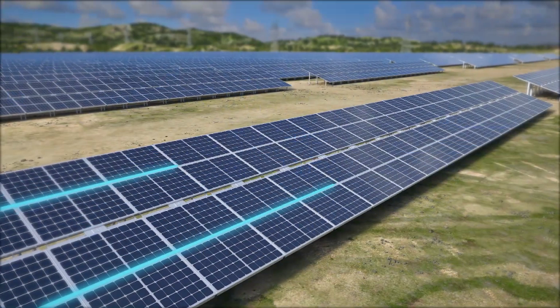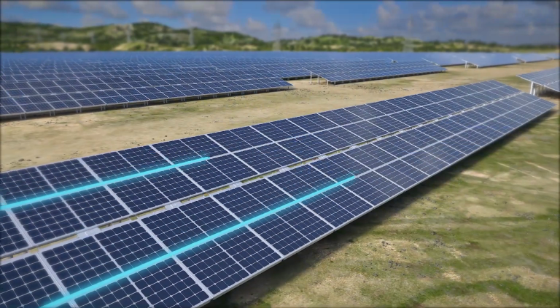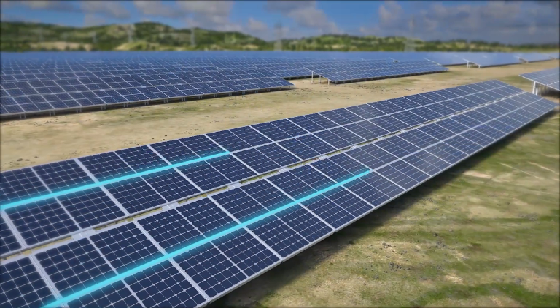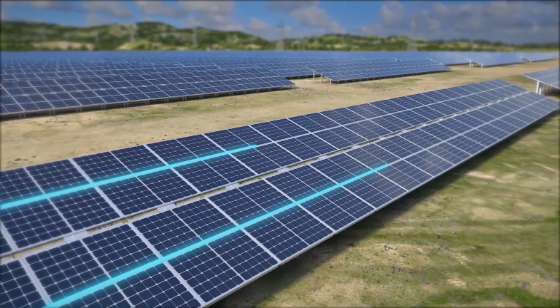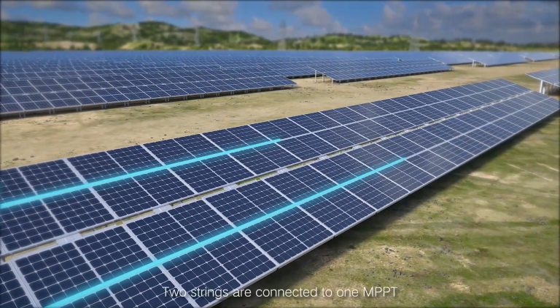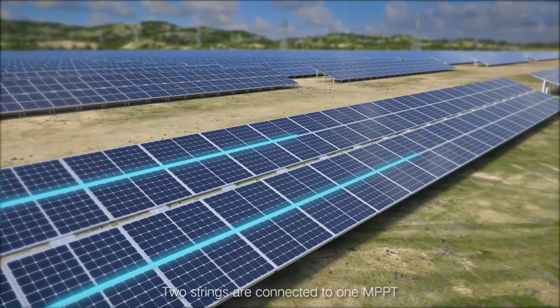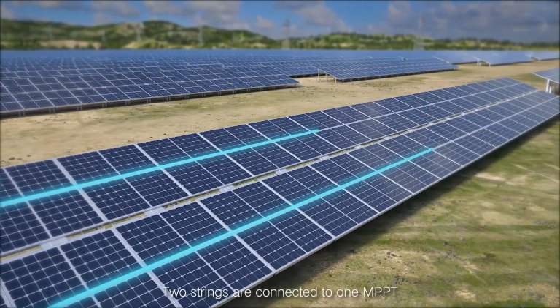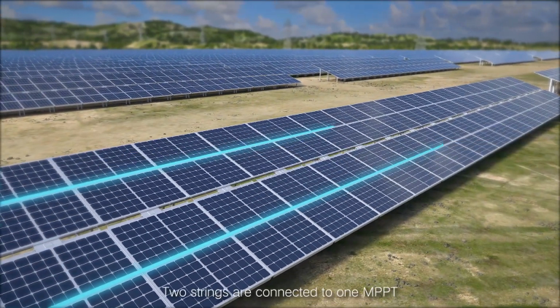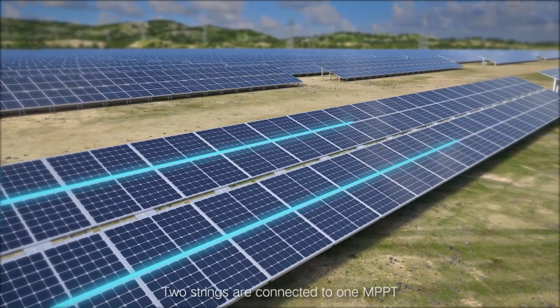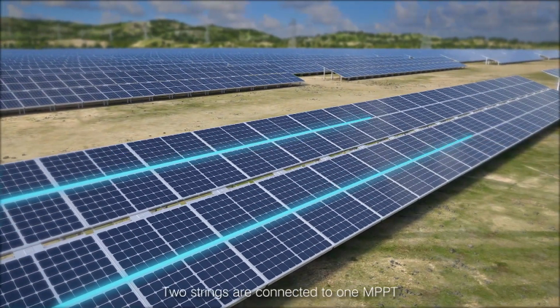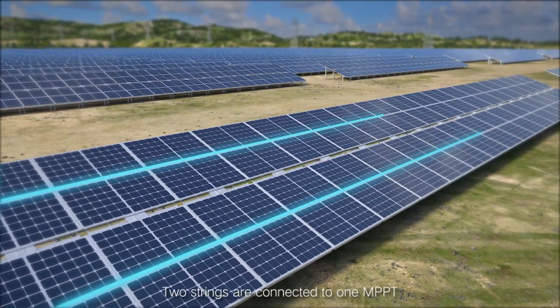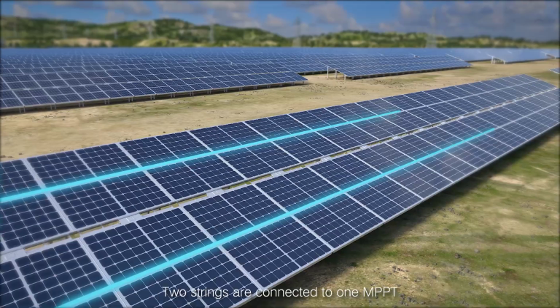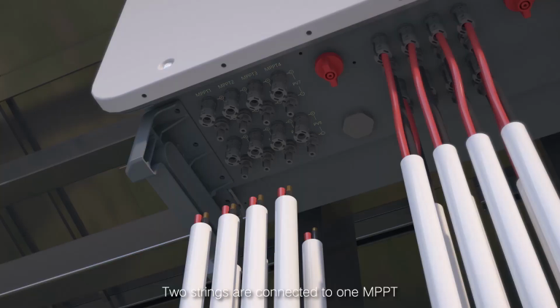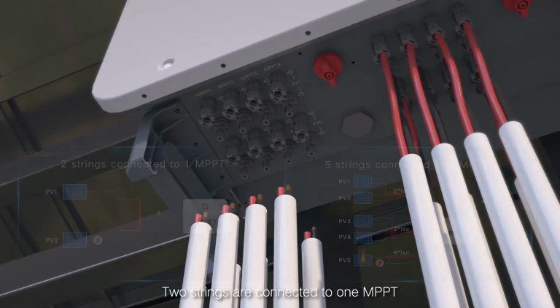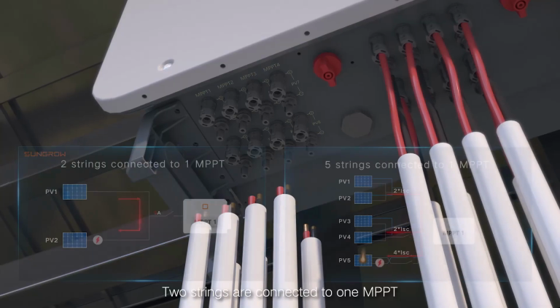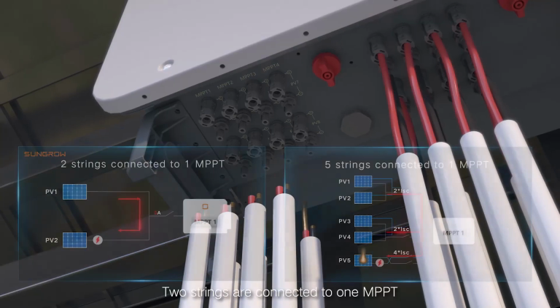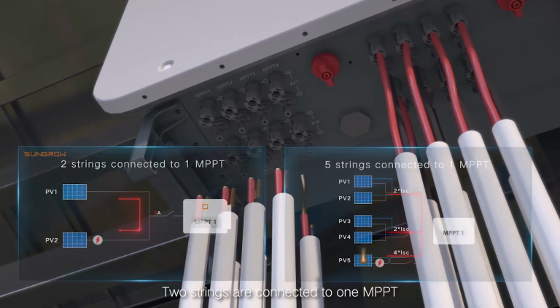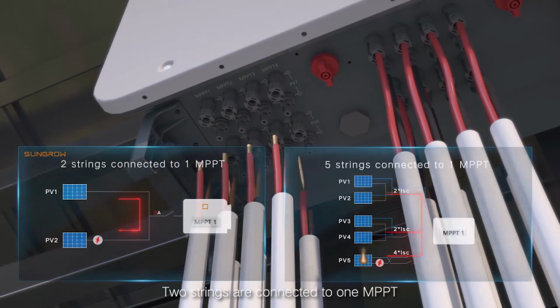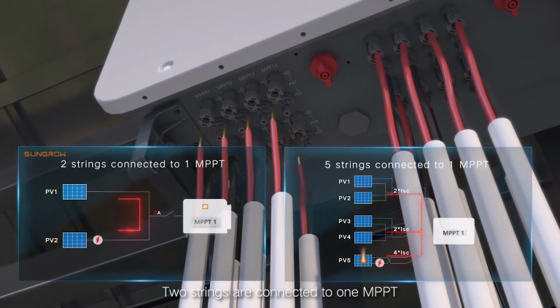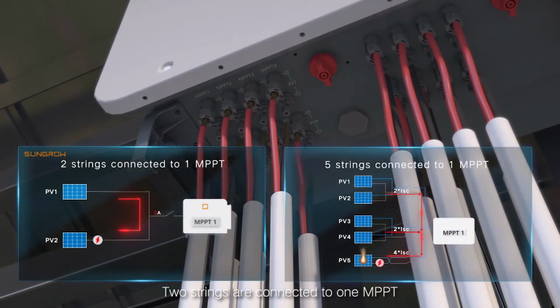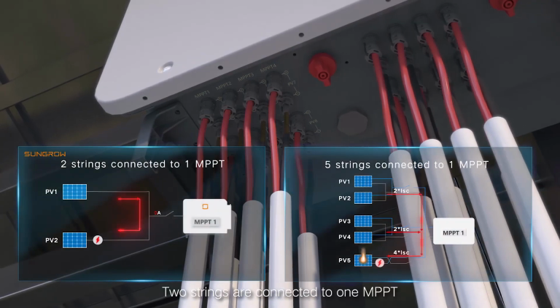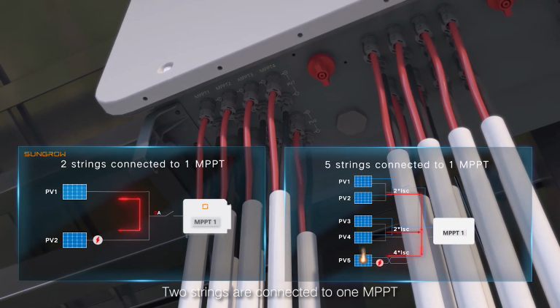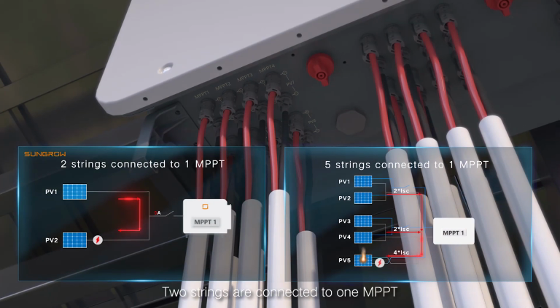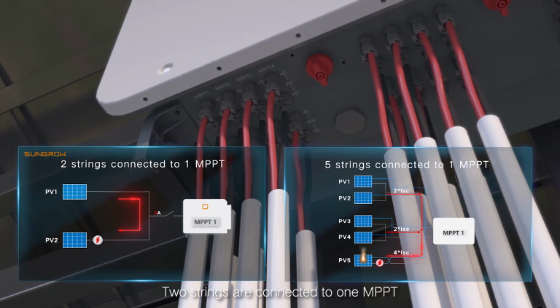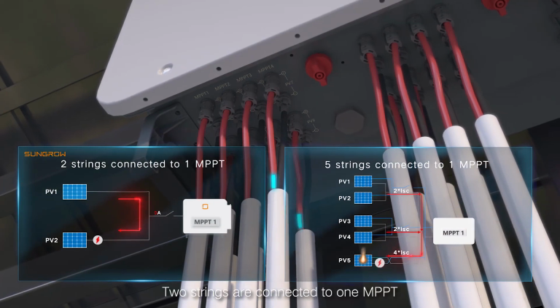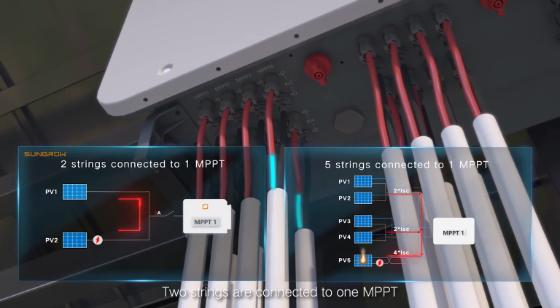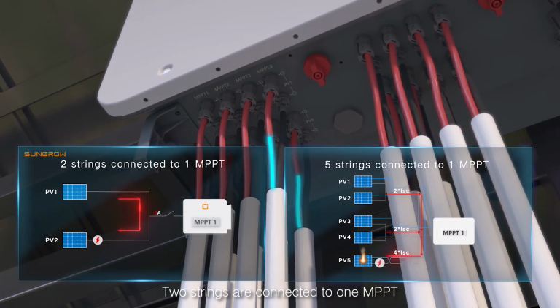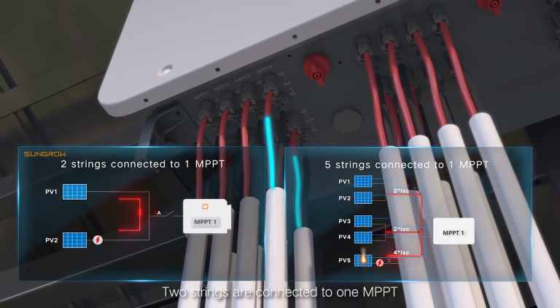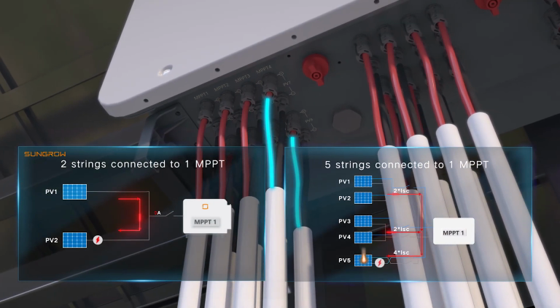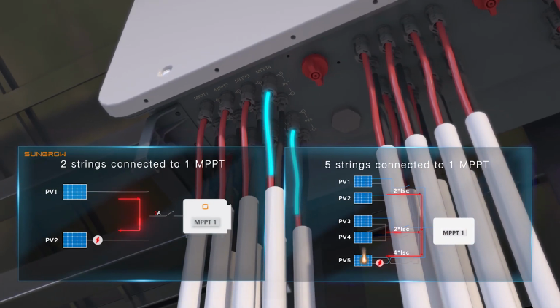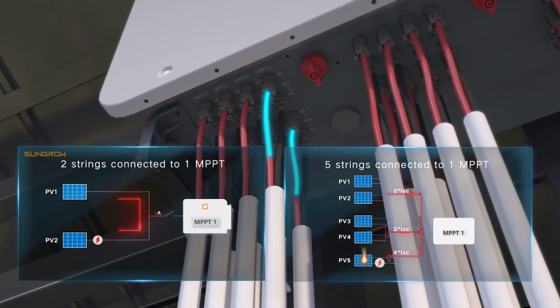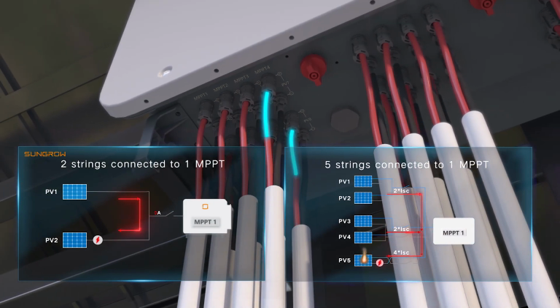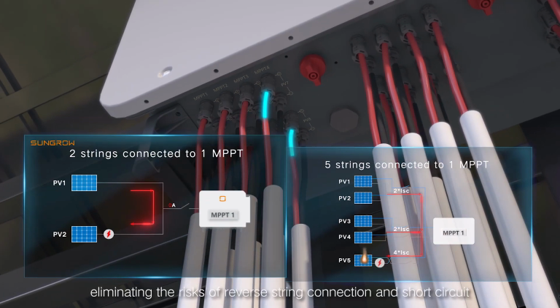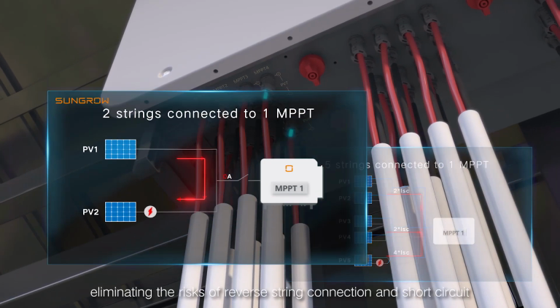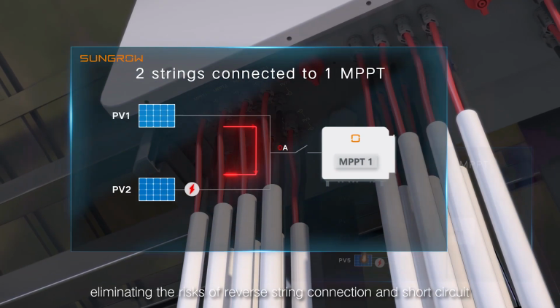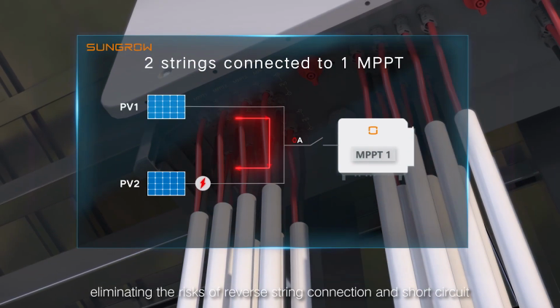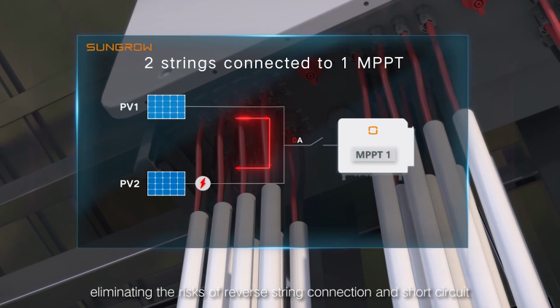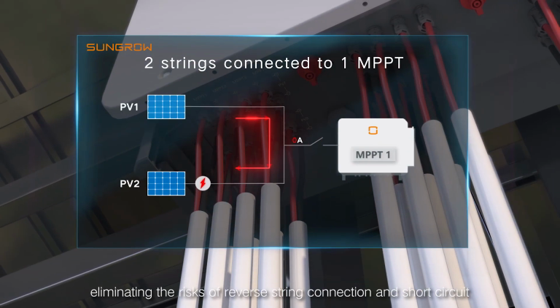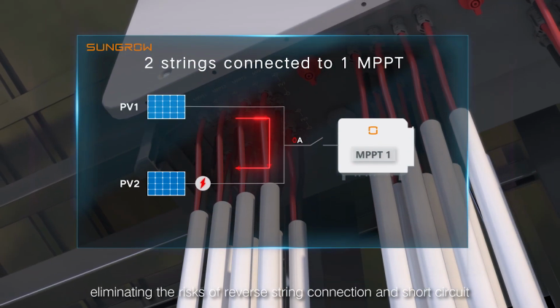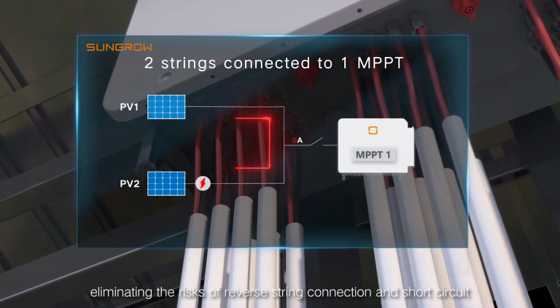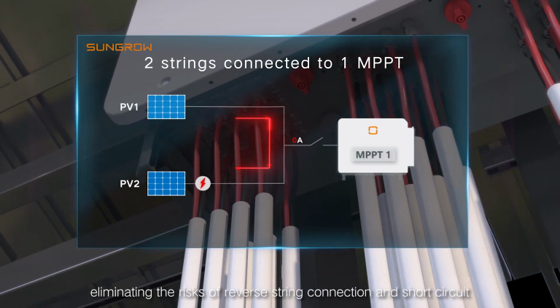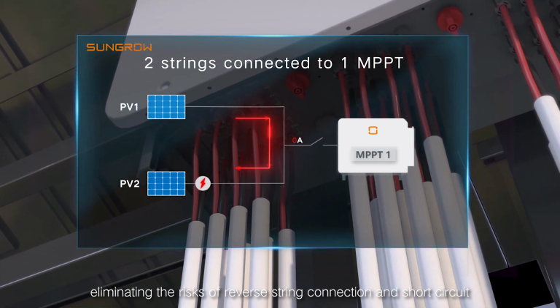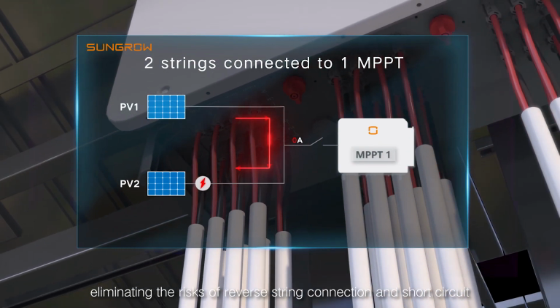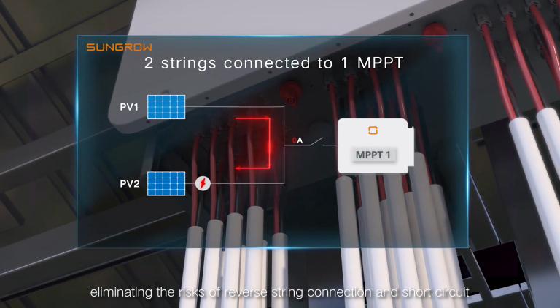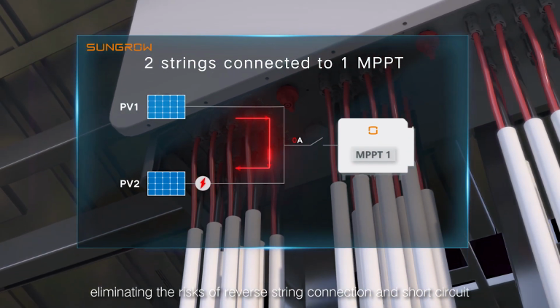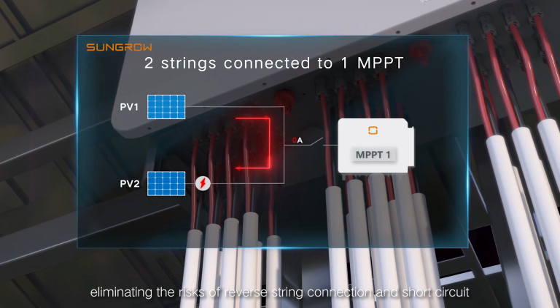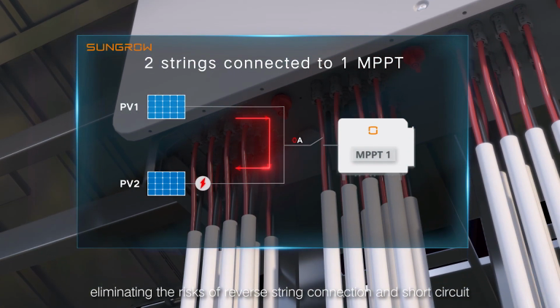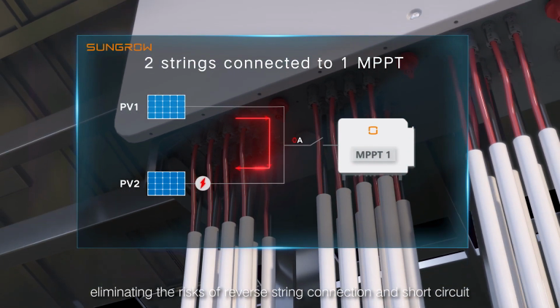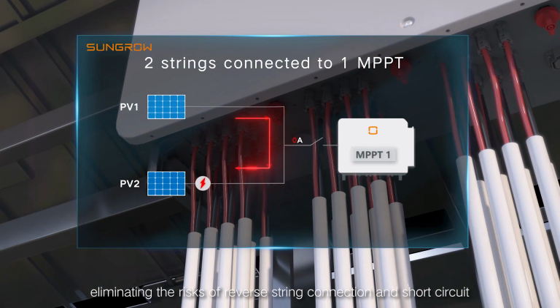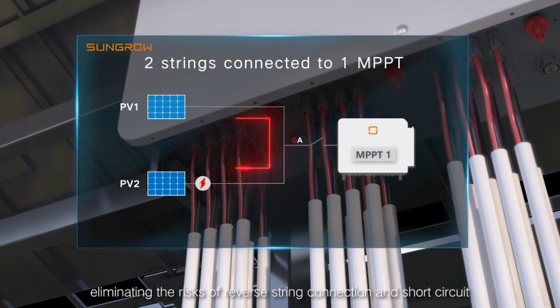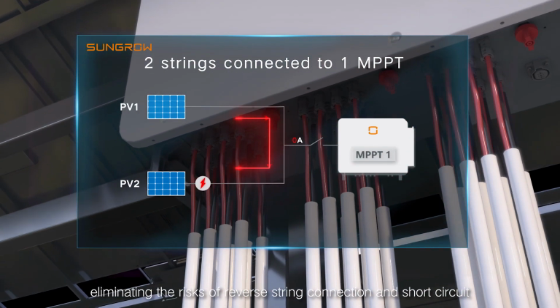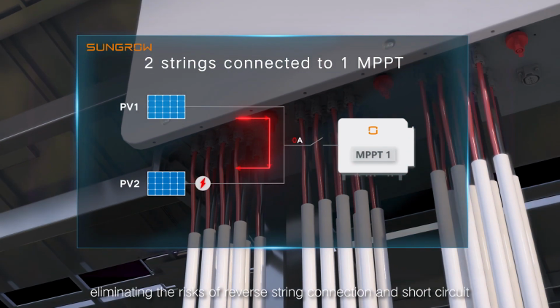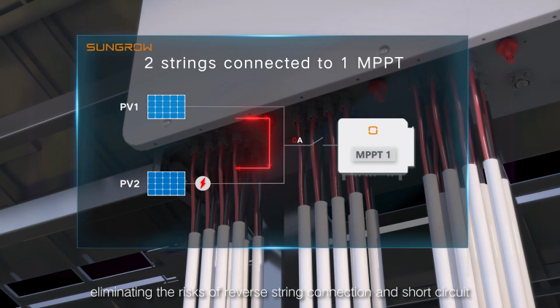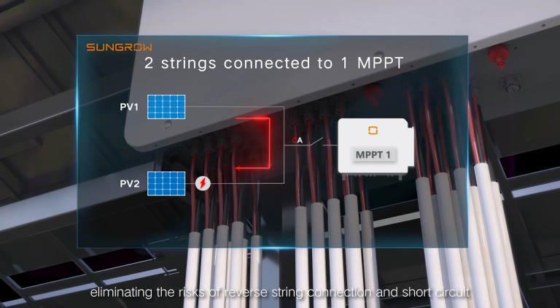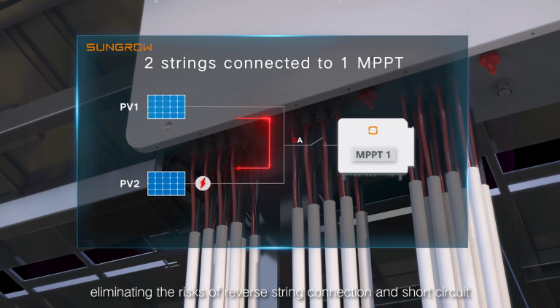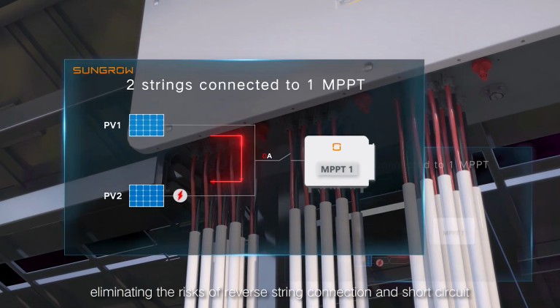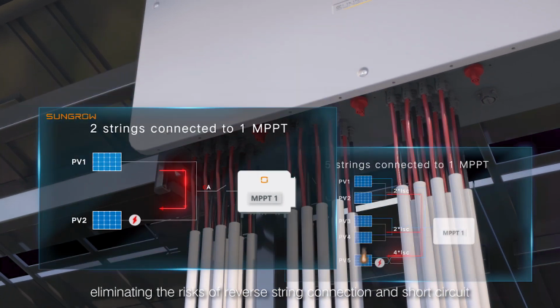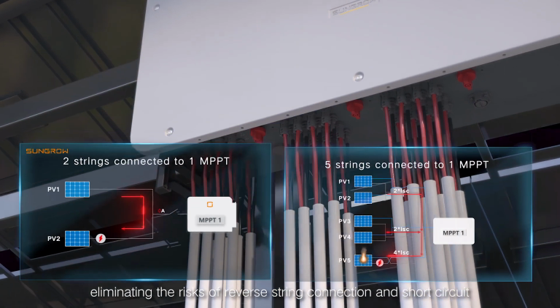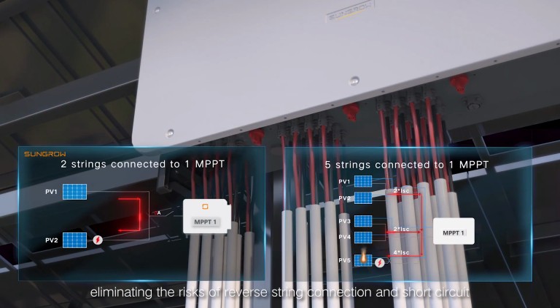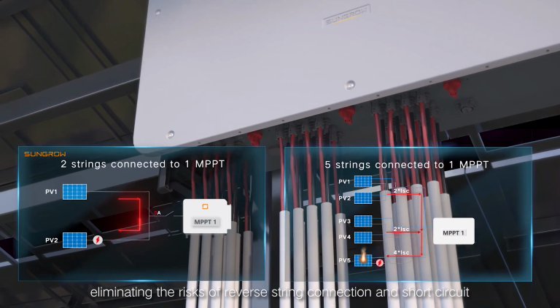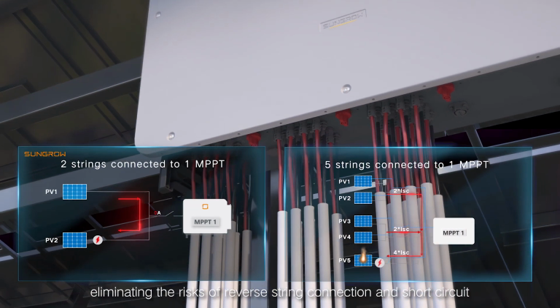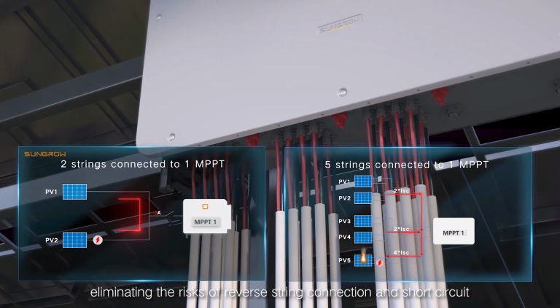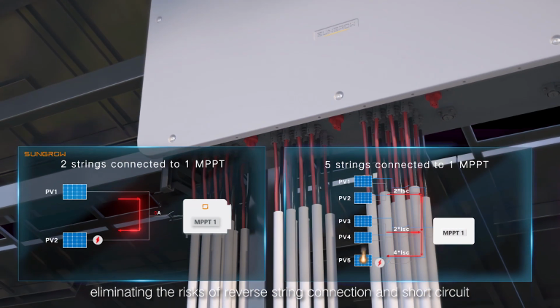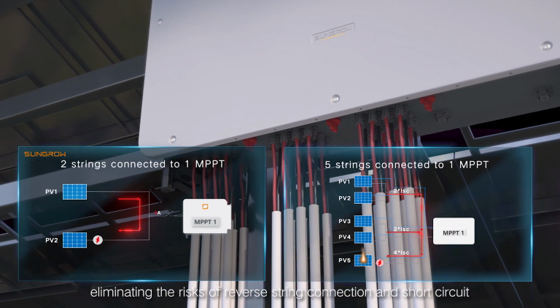Two strings are connected to one MPPT, eliminating the risks of reverse-polarity connection and short circuit.